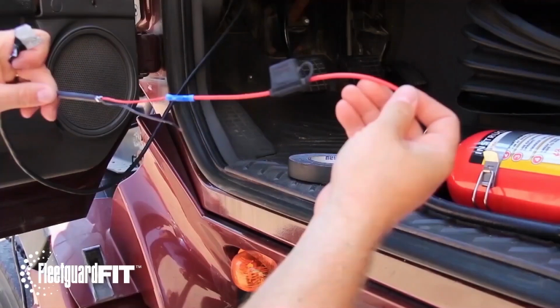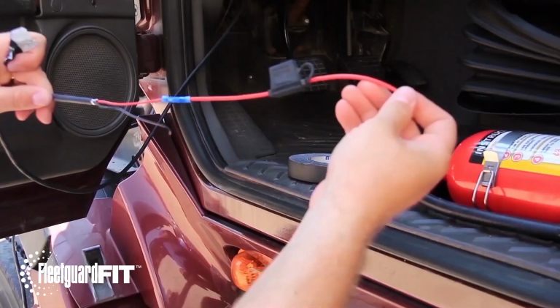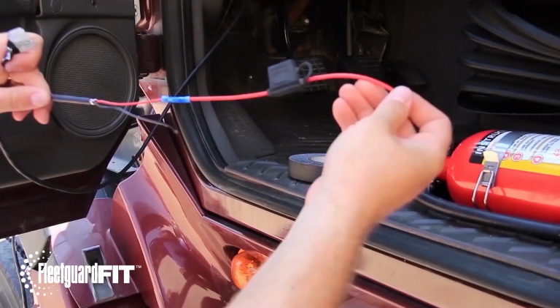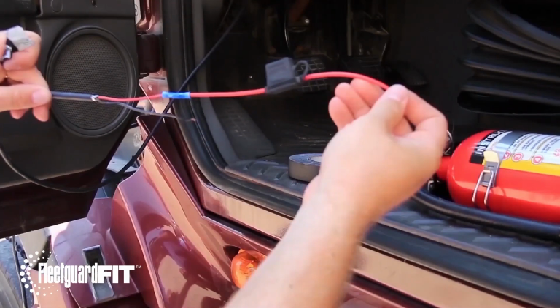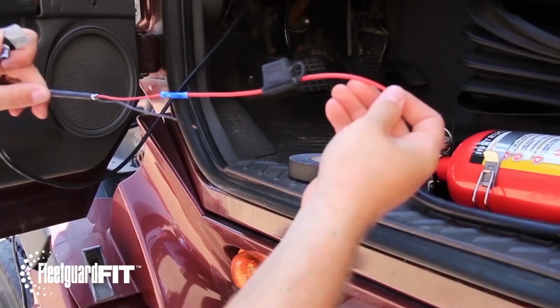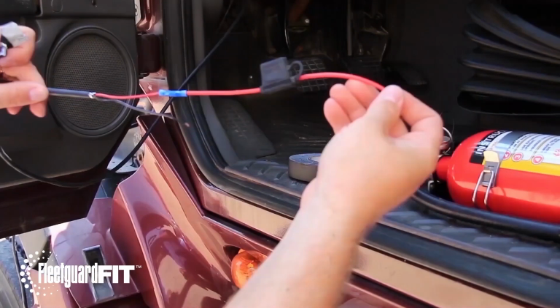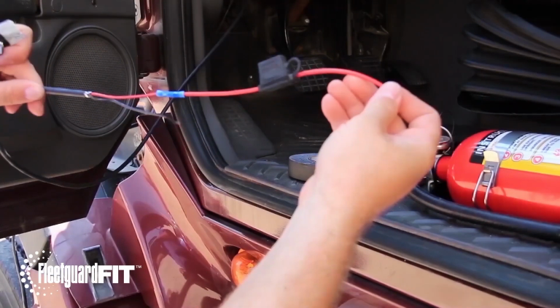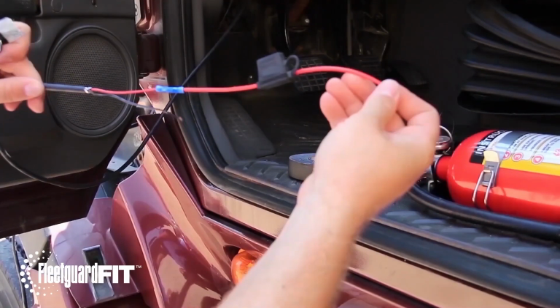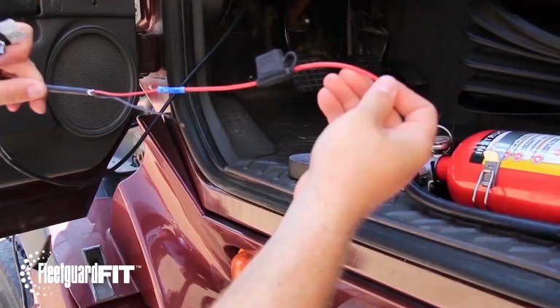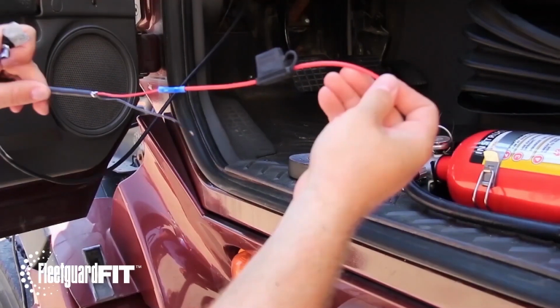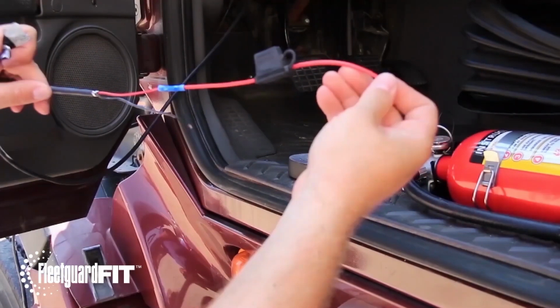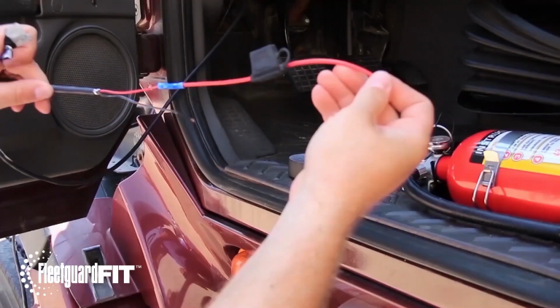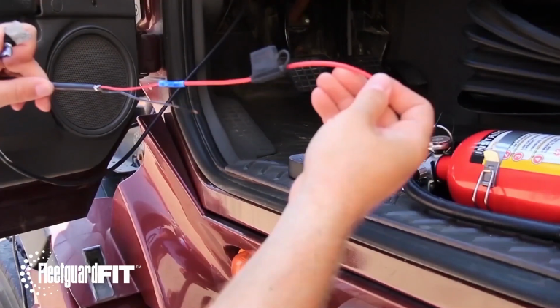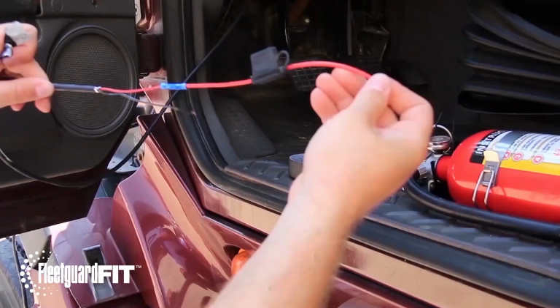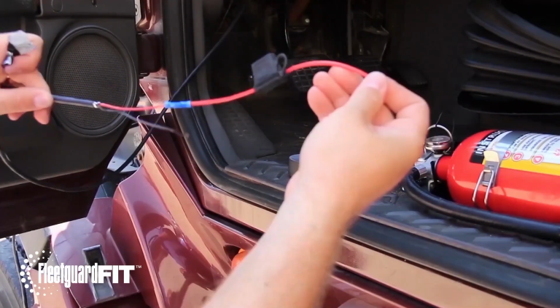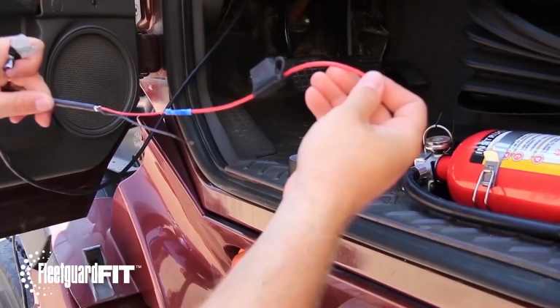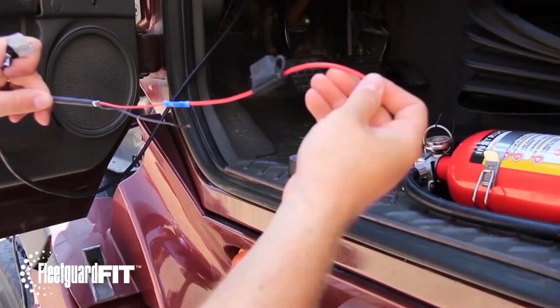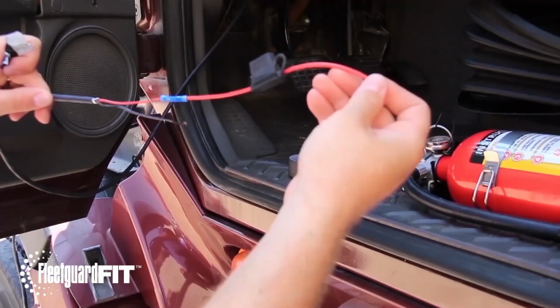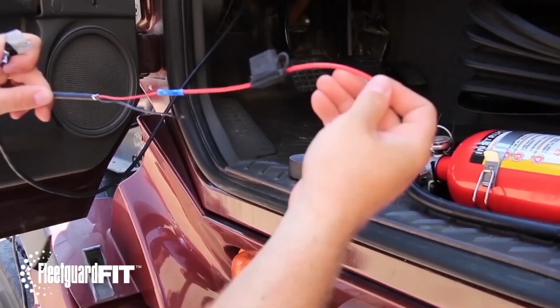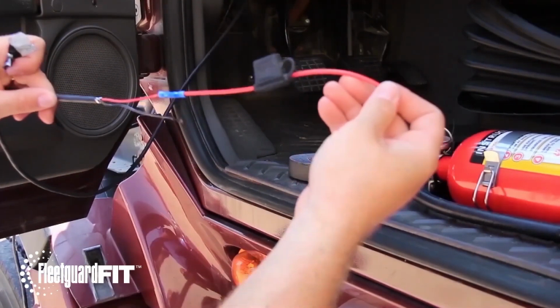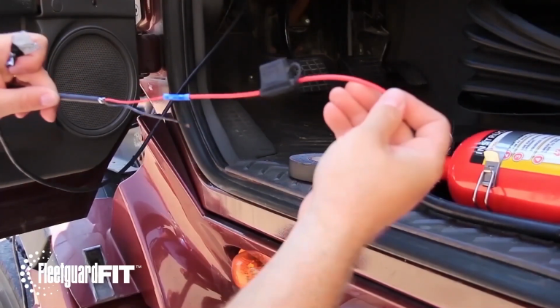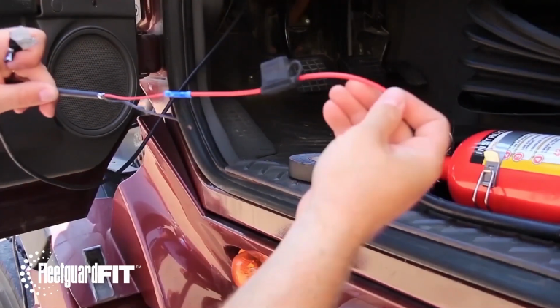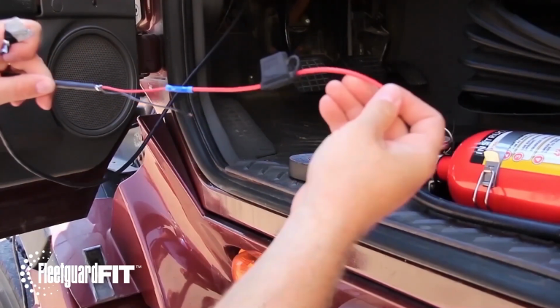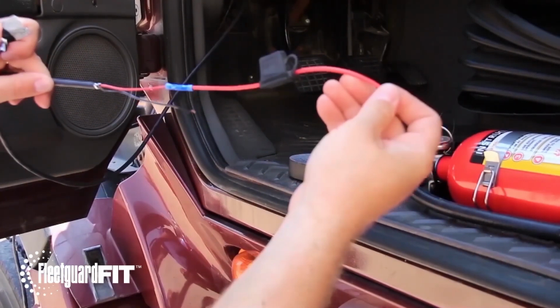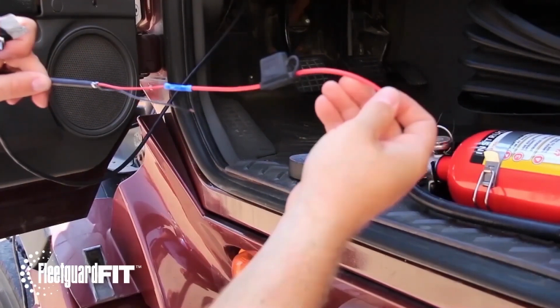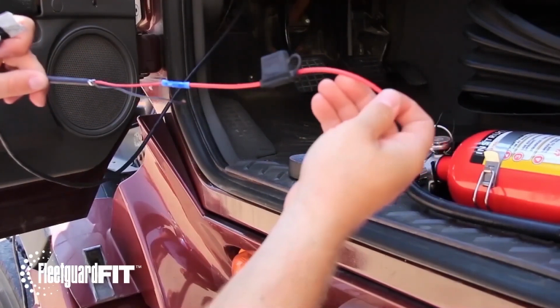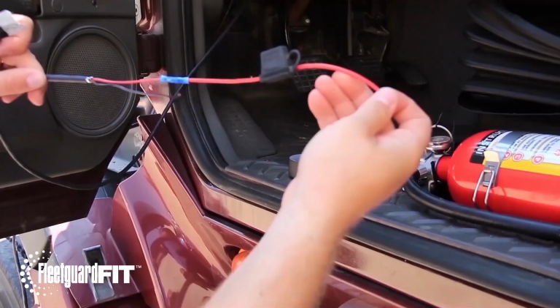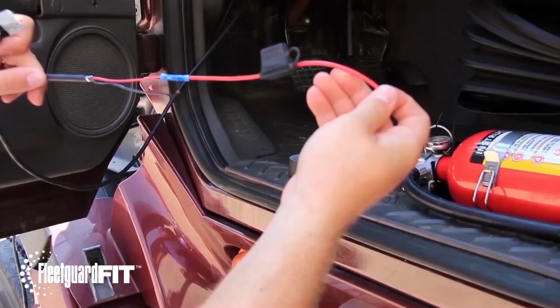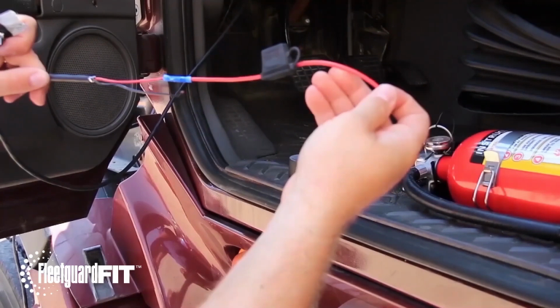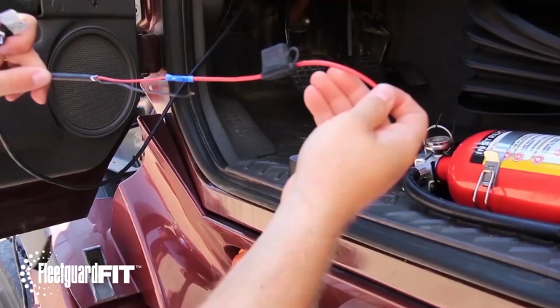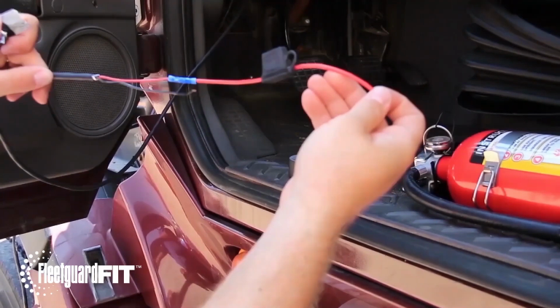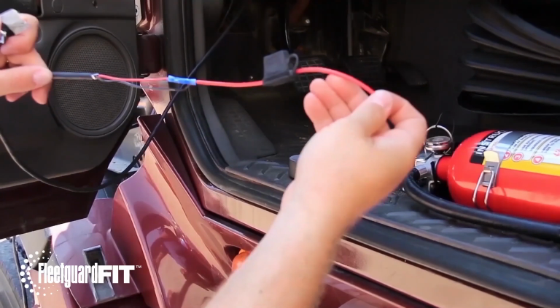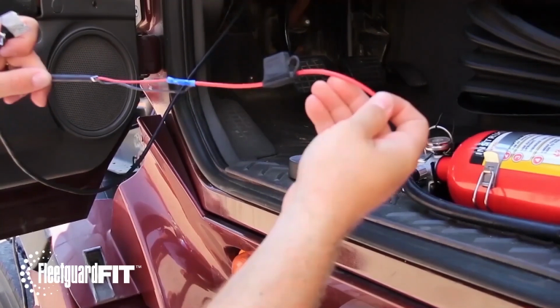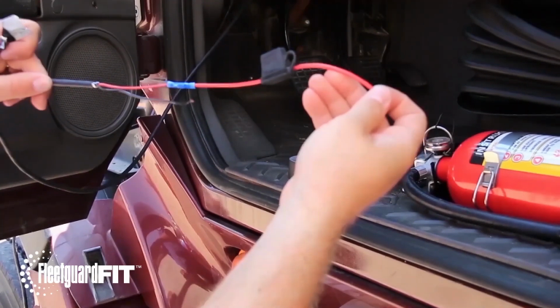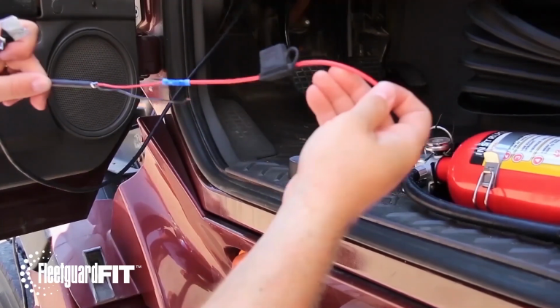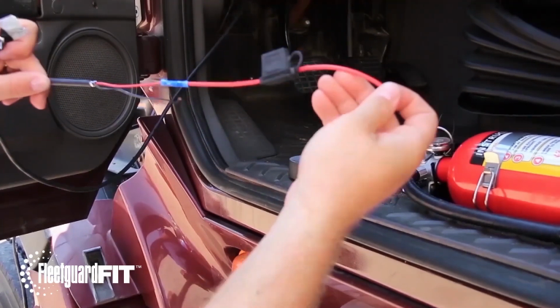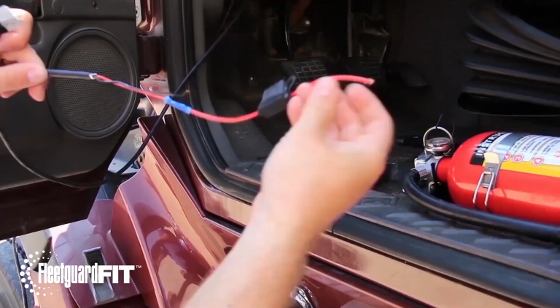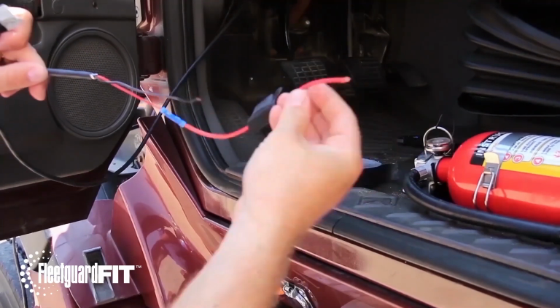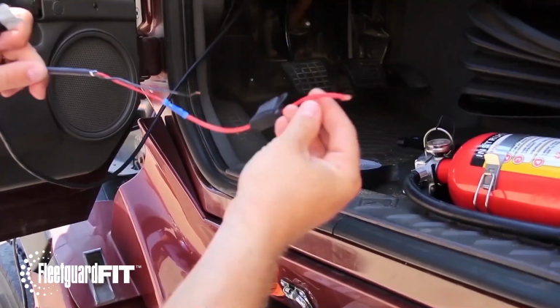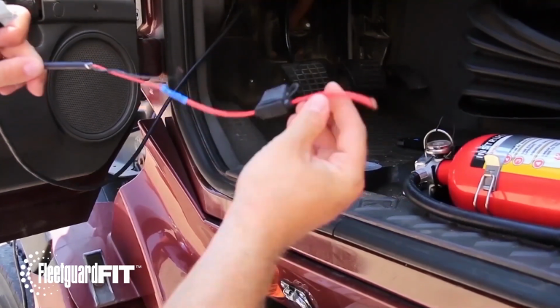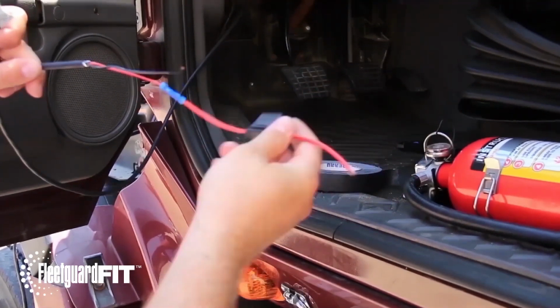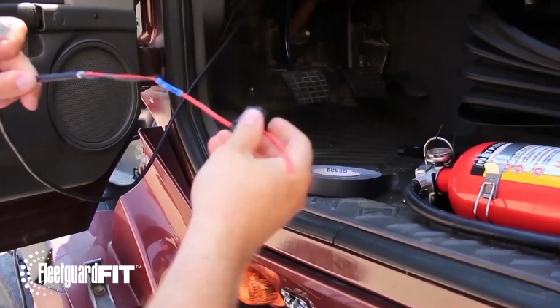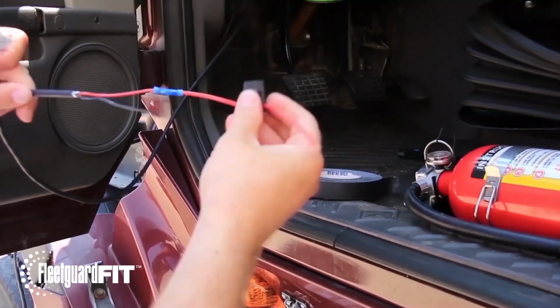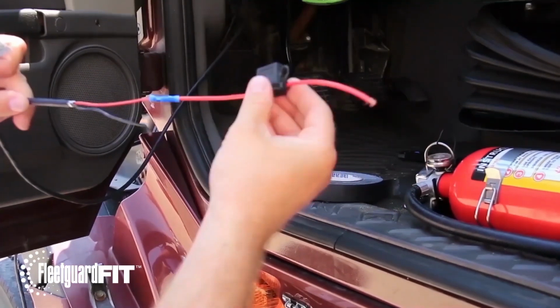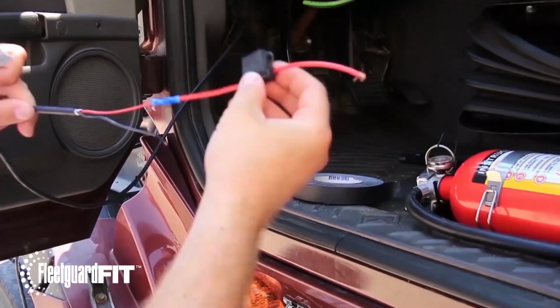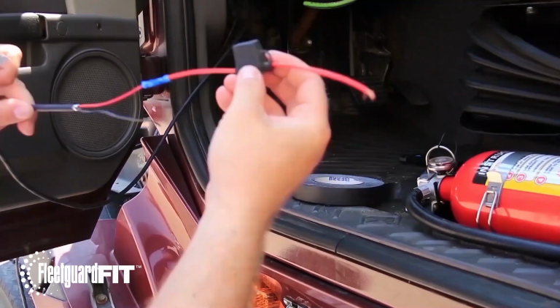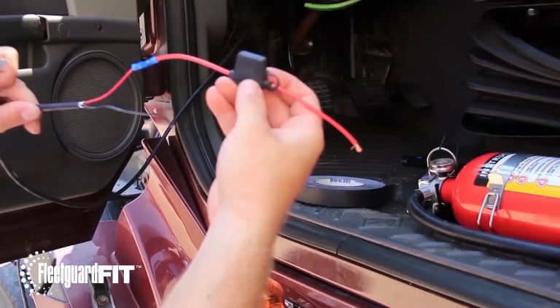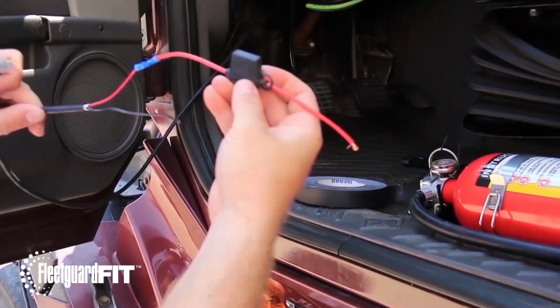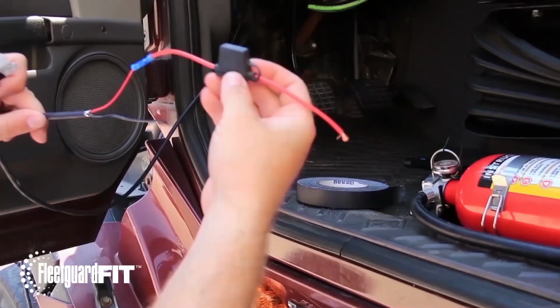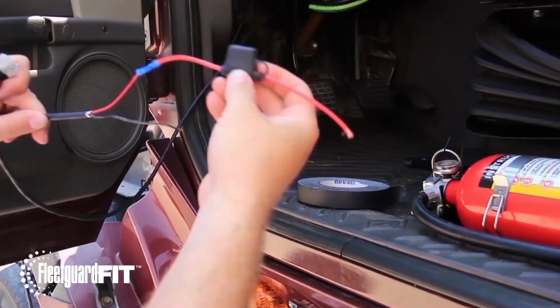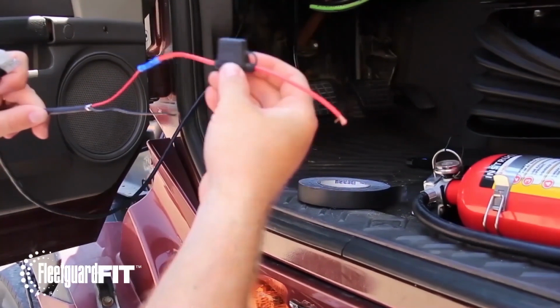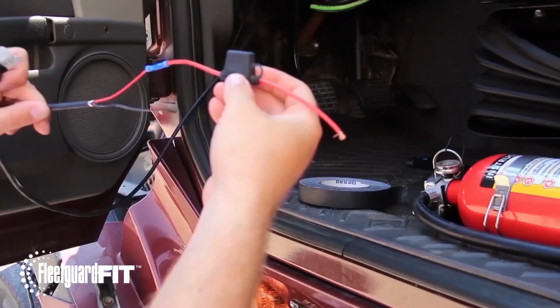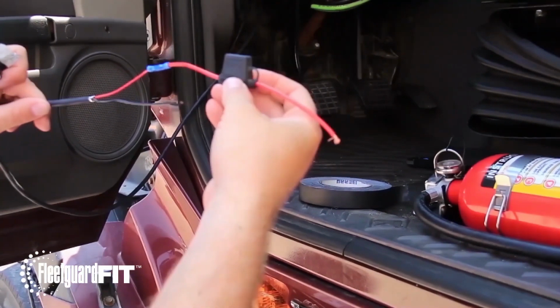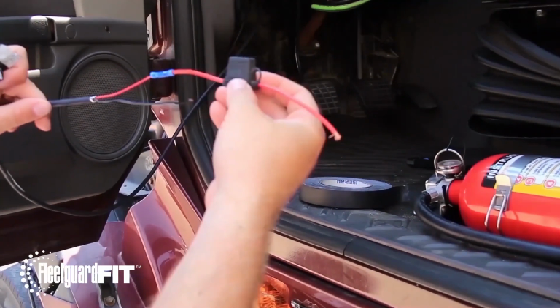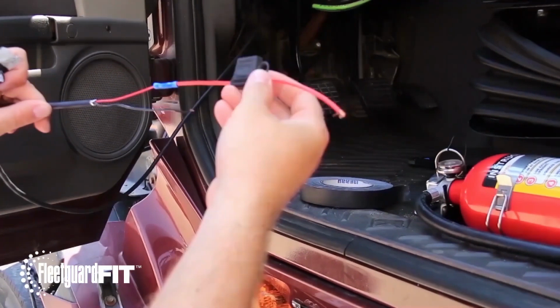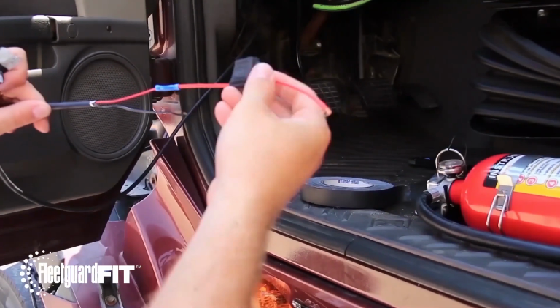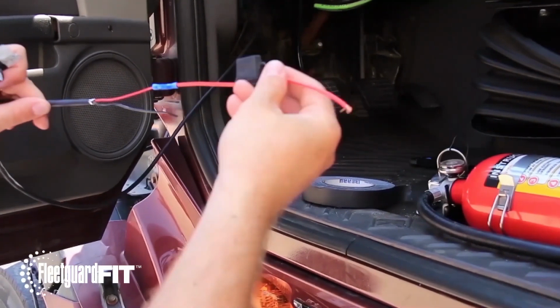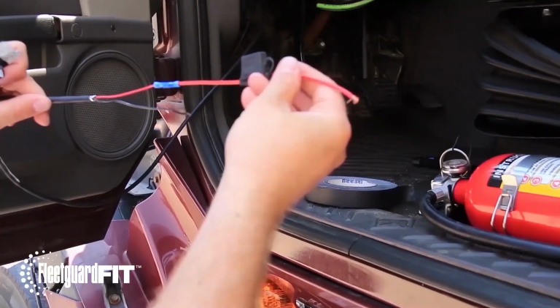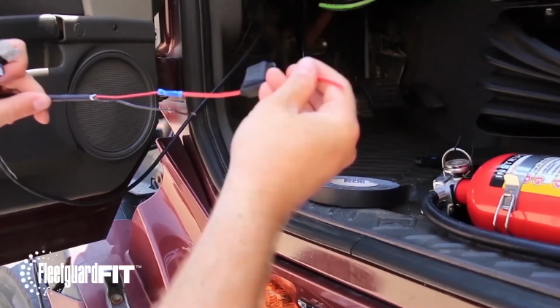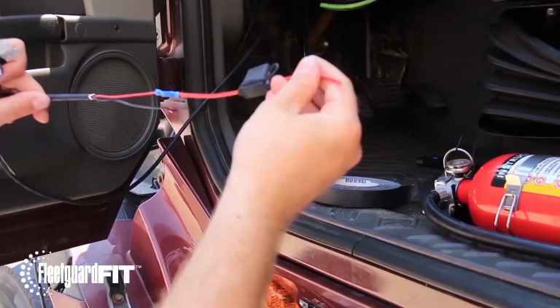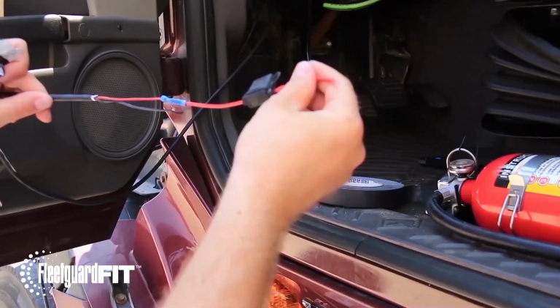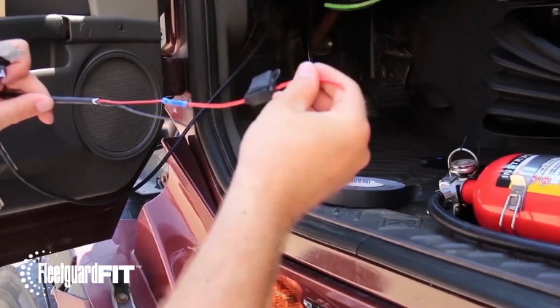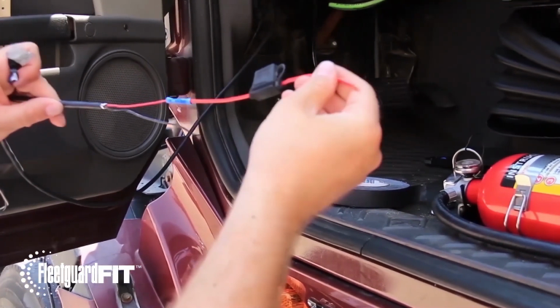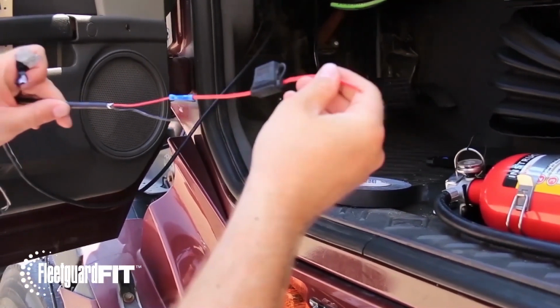Make sure to wire in a 2-5 amp fuse to the red wire before connecting to the accessory or key switch connection.